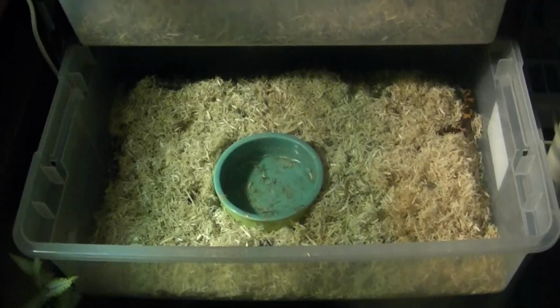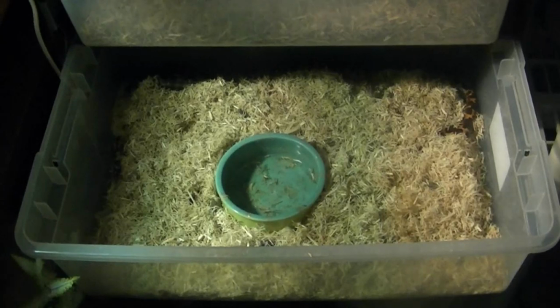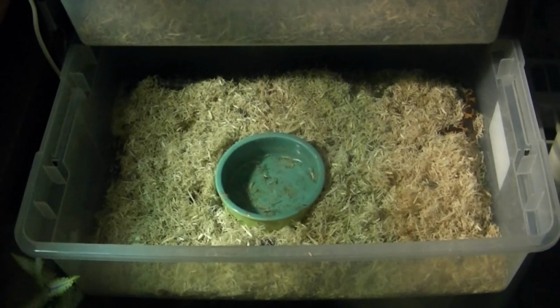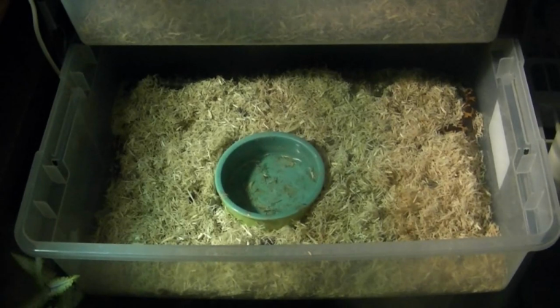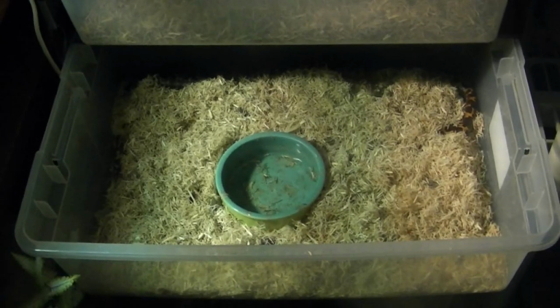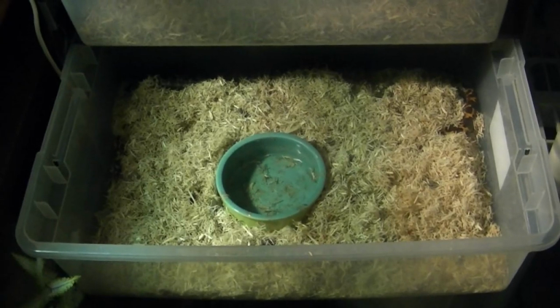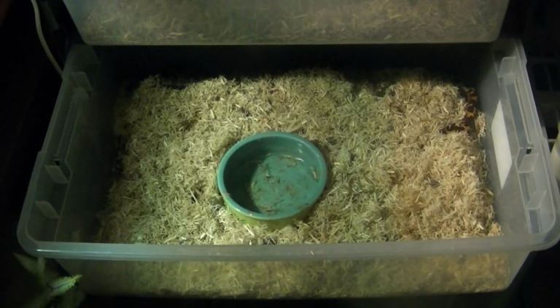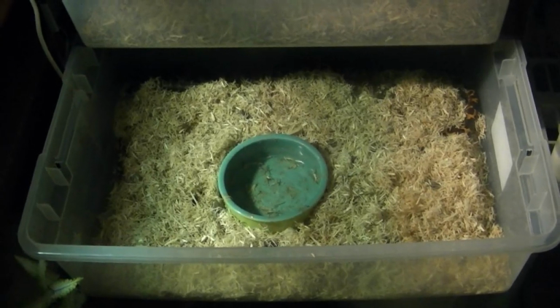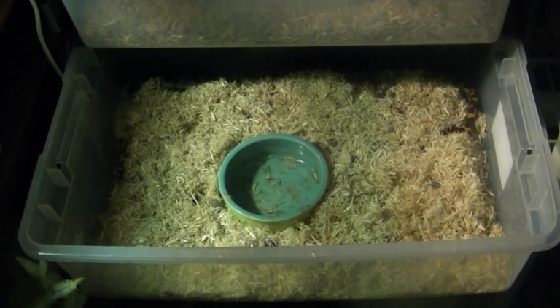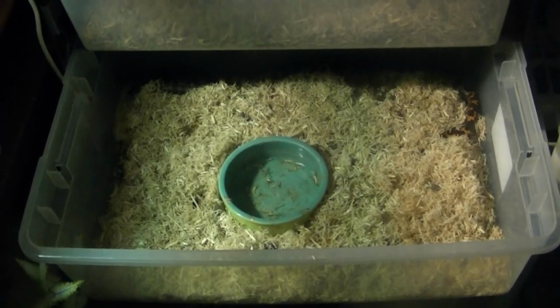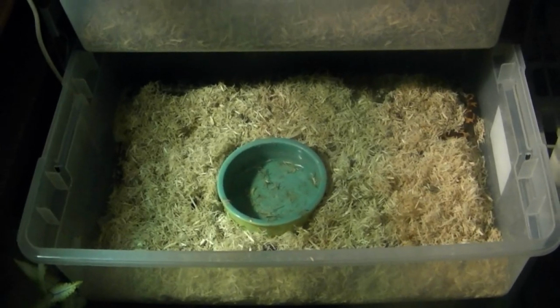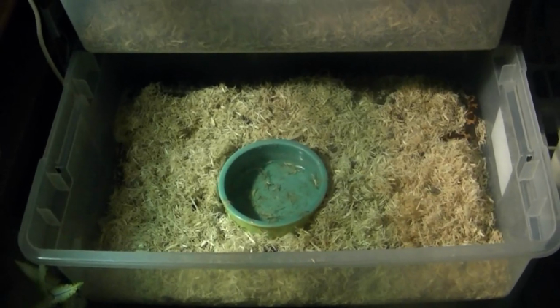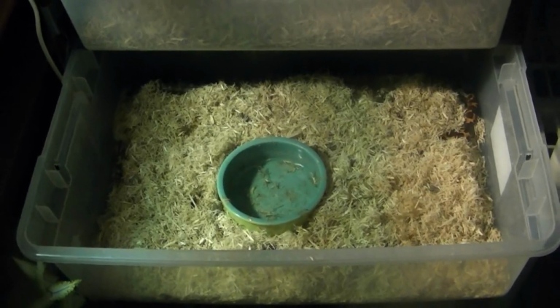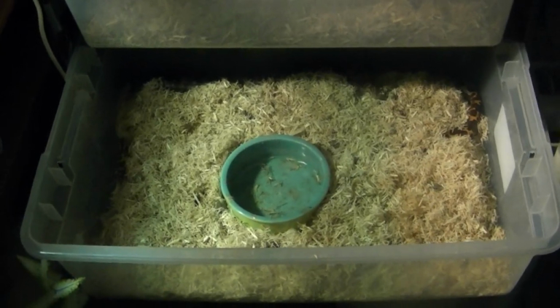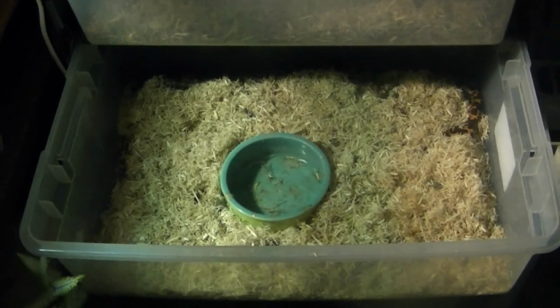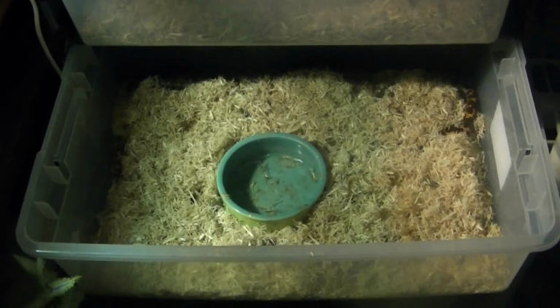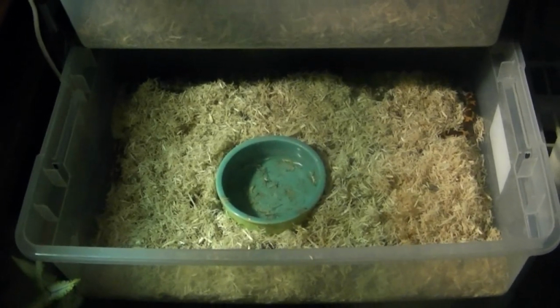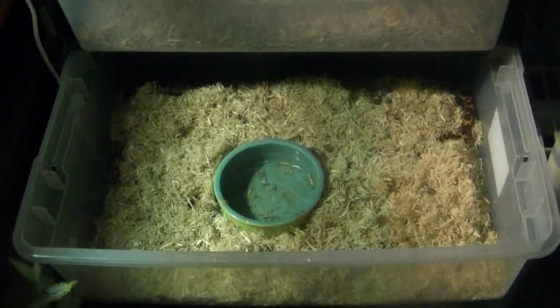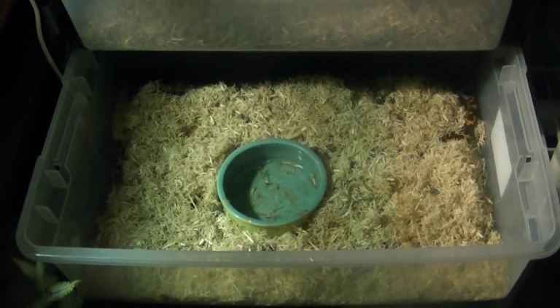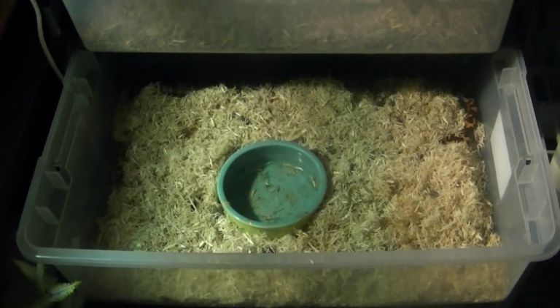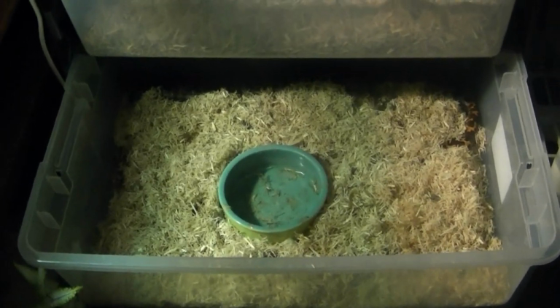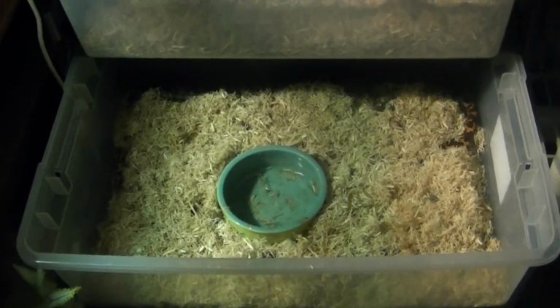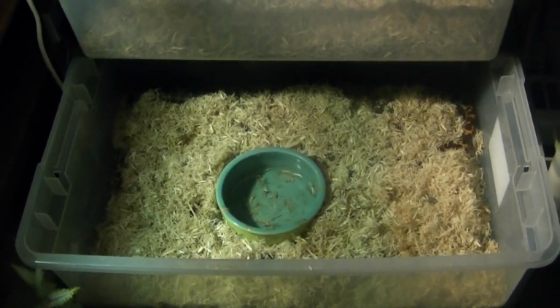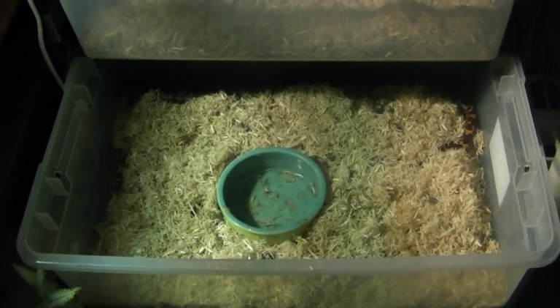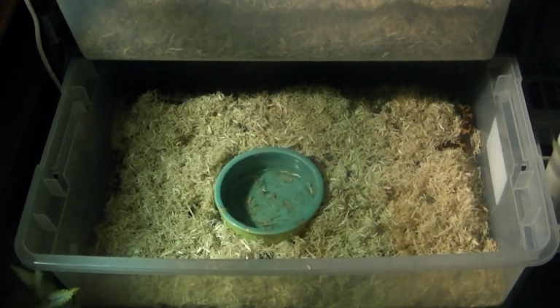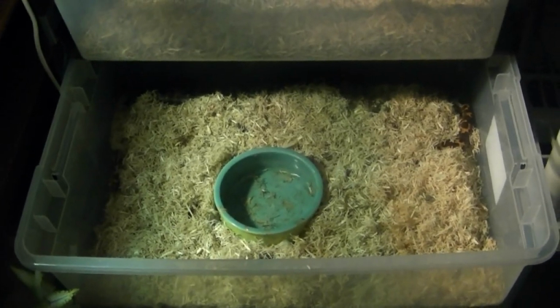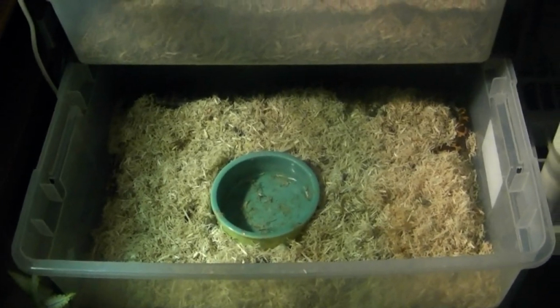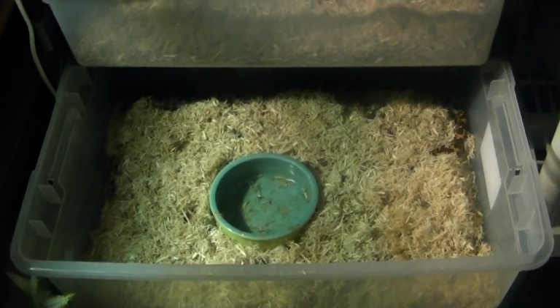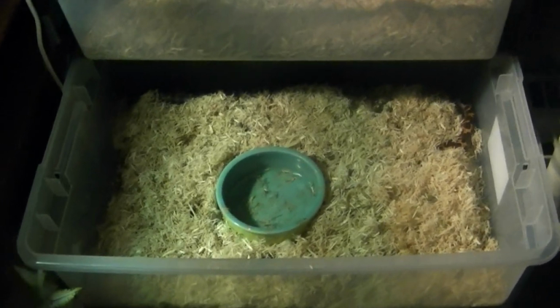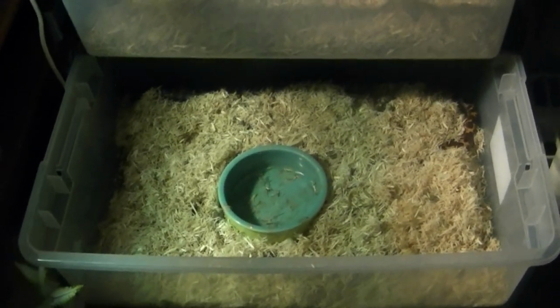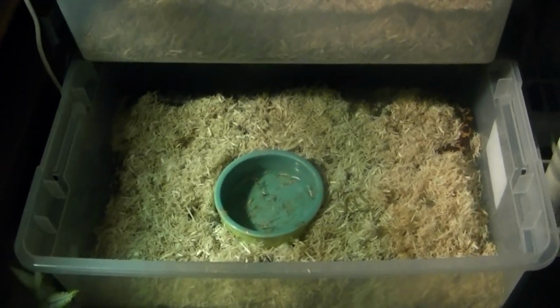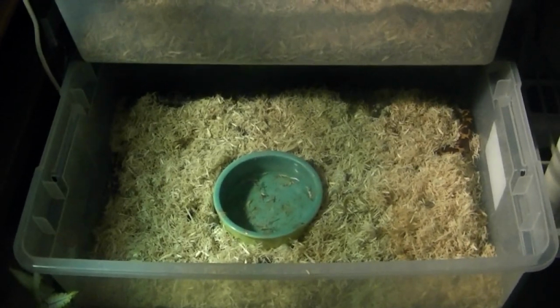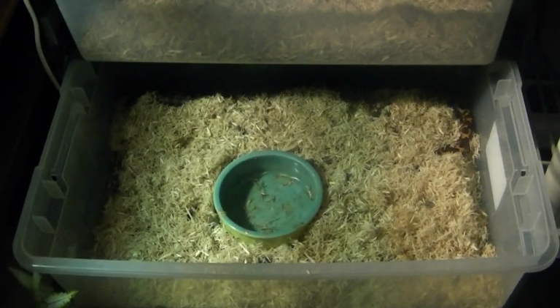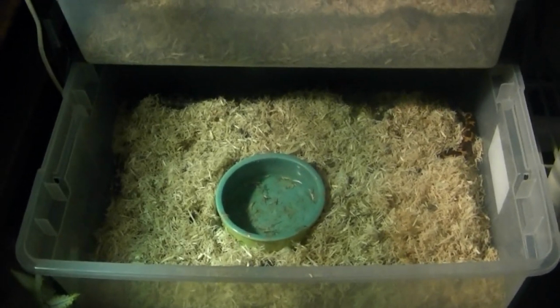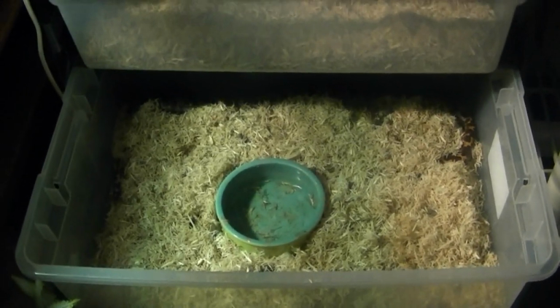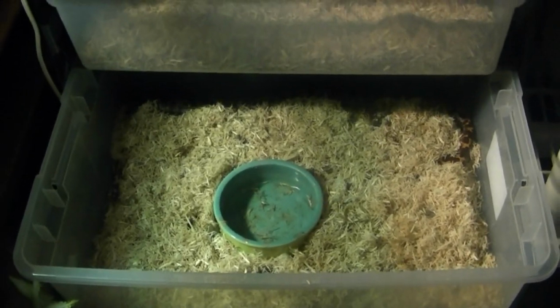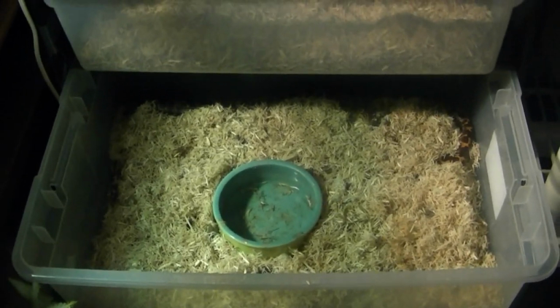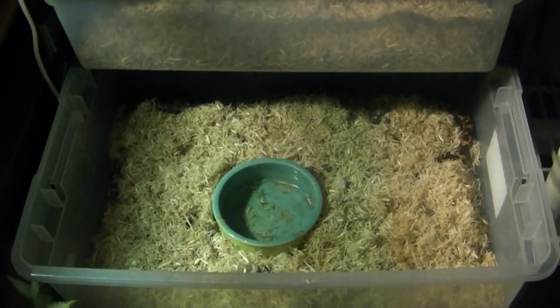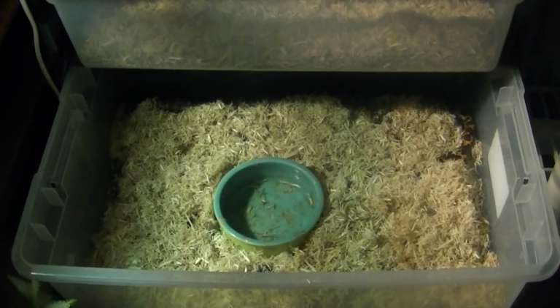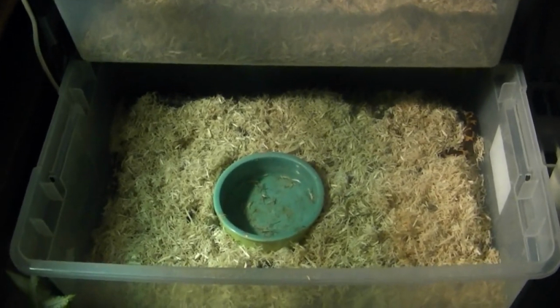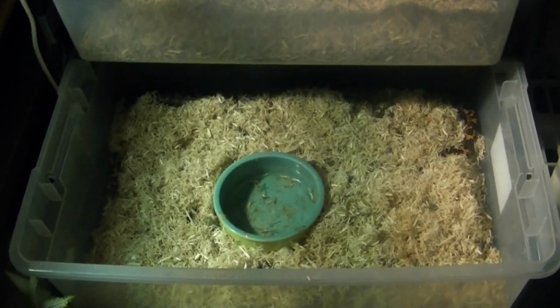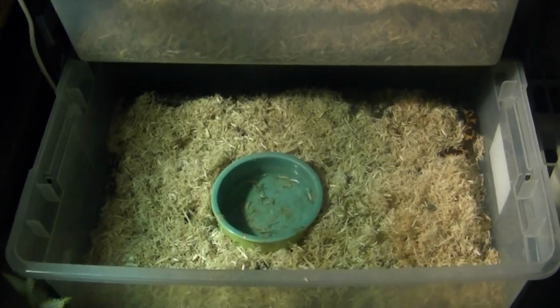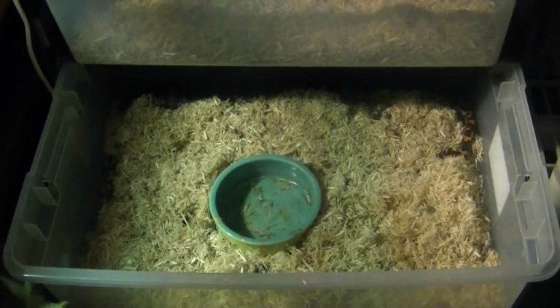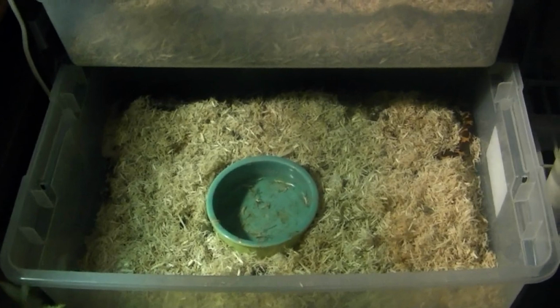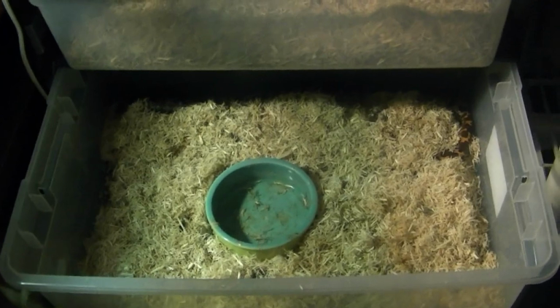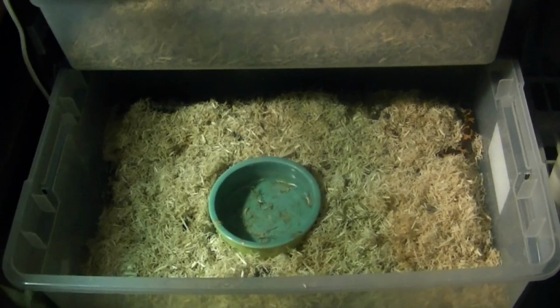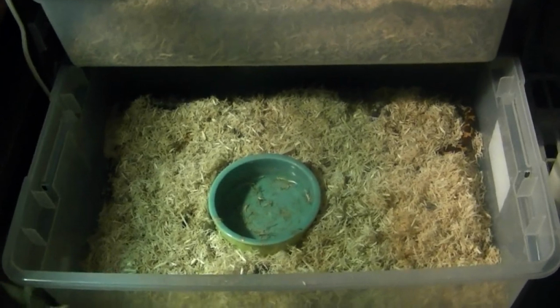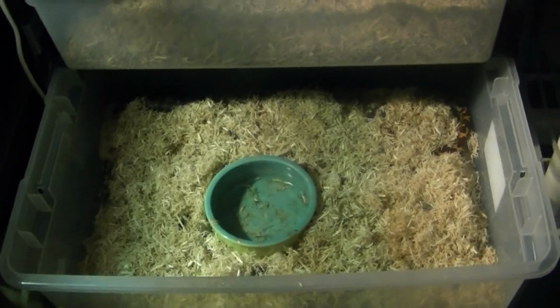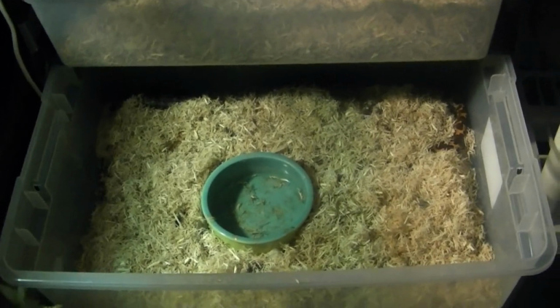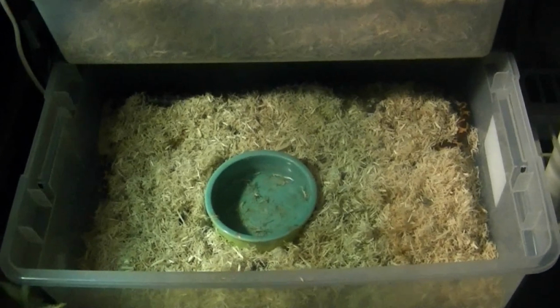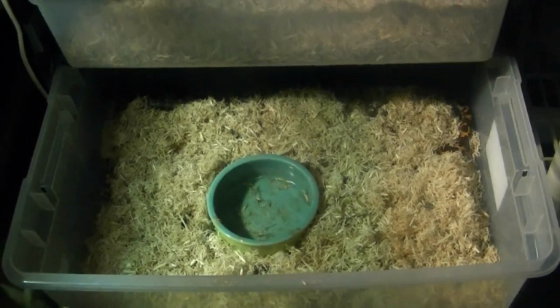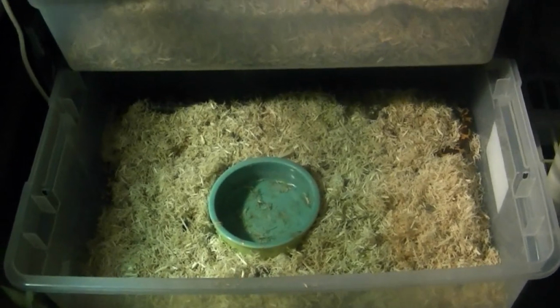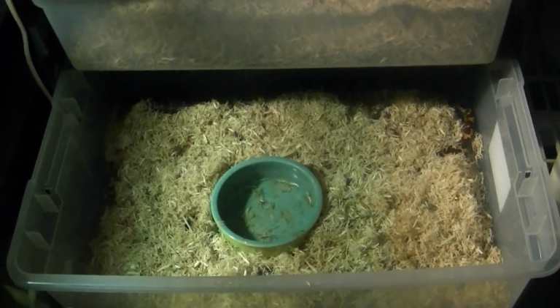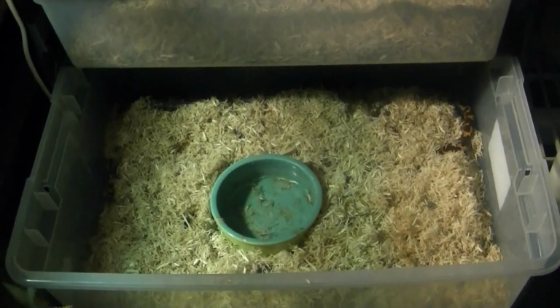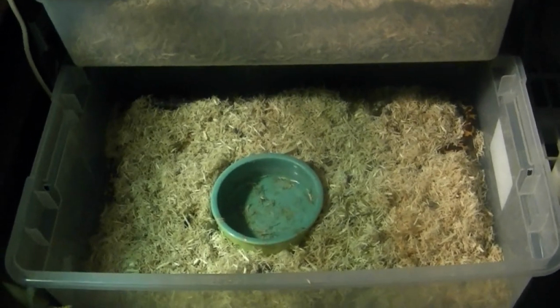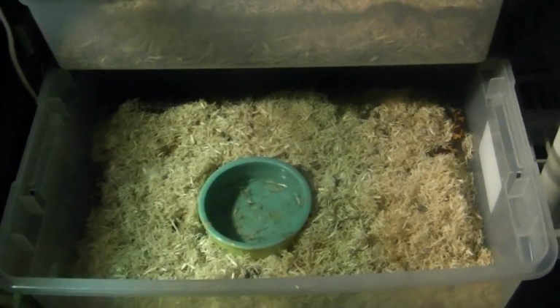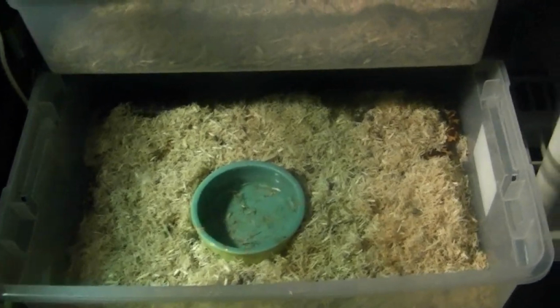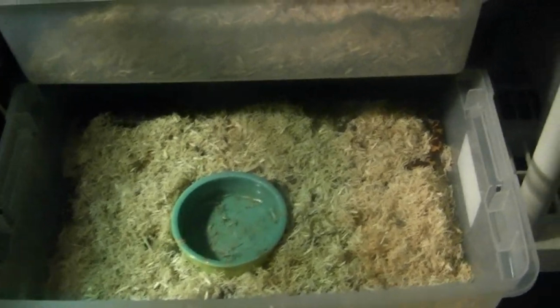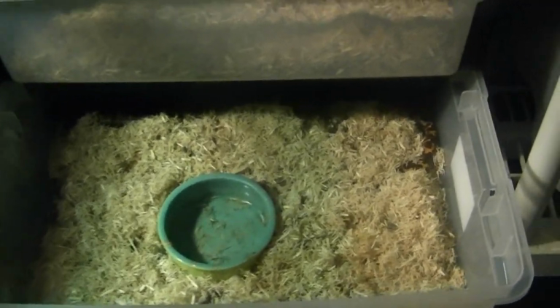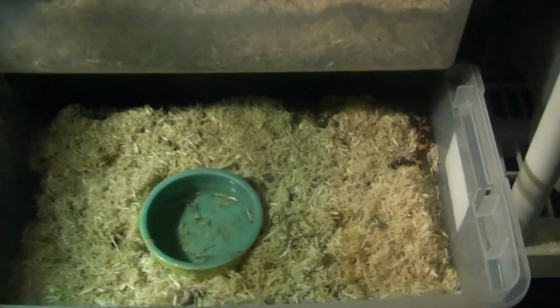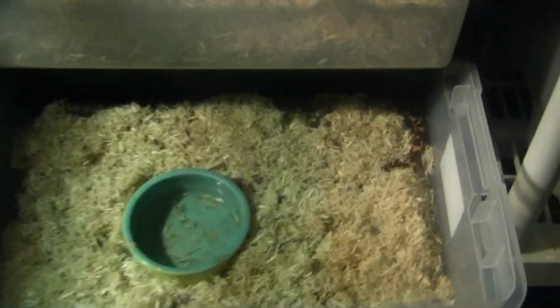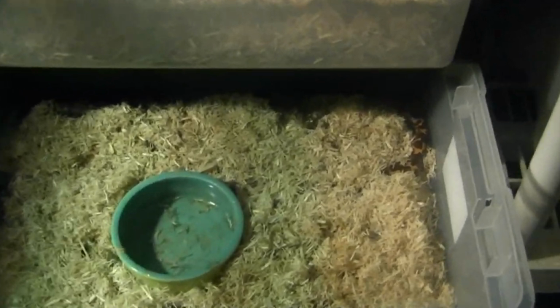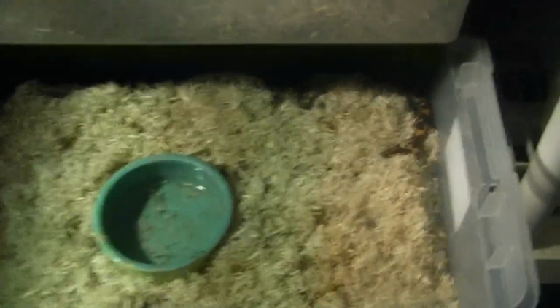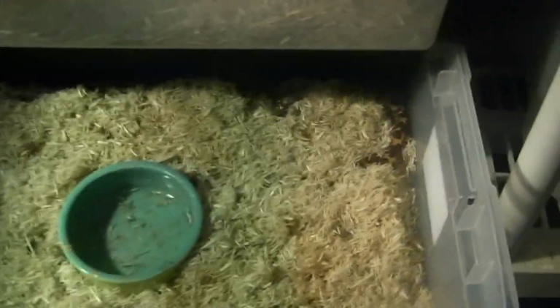Hey guys, today I'm going to talk about sand boa care a little bit and talk about these little creatures. I have two different types of sand boas.